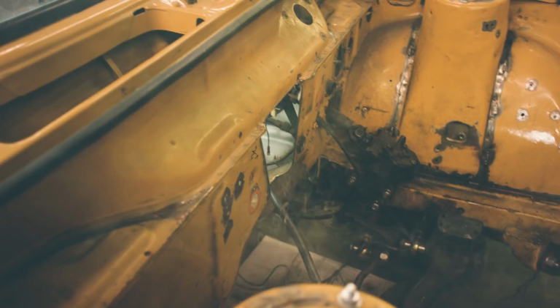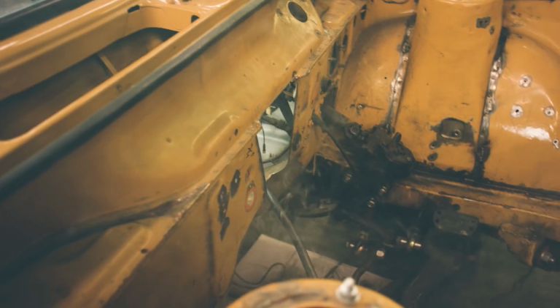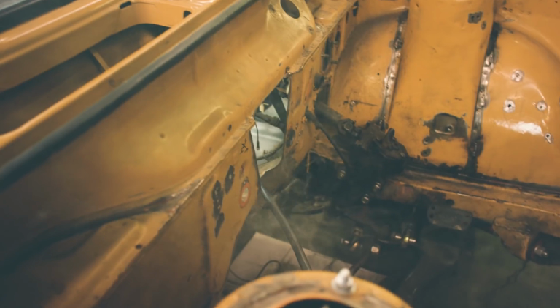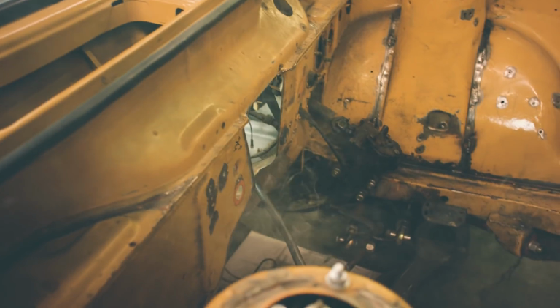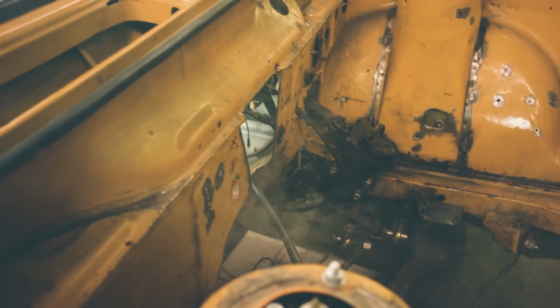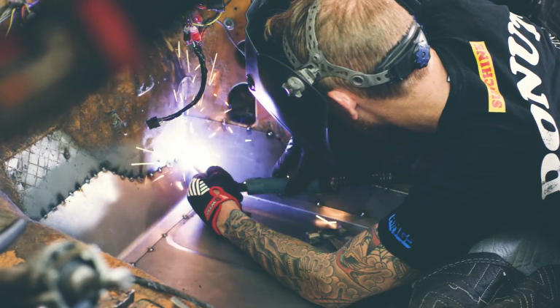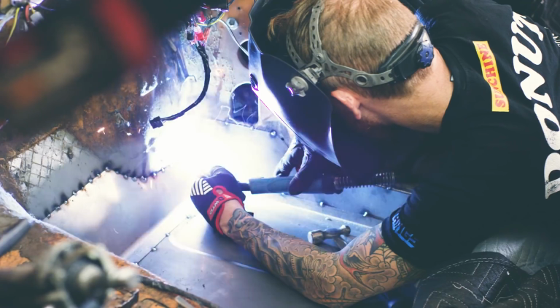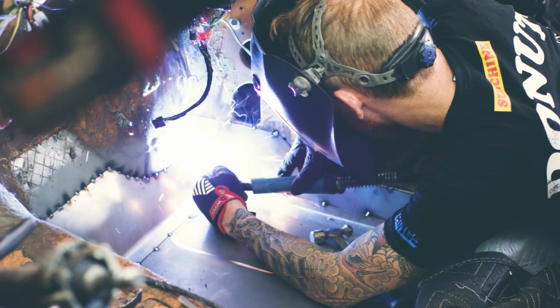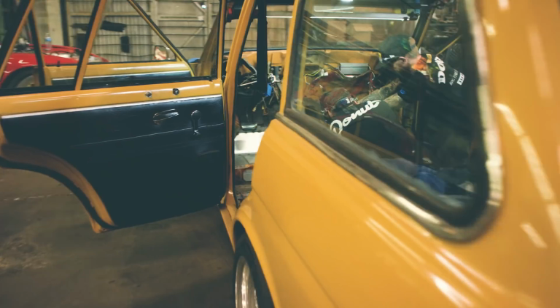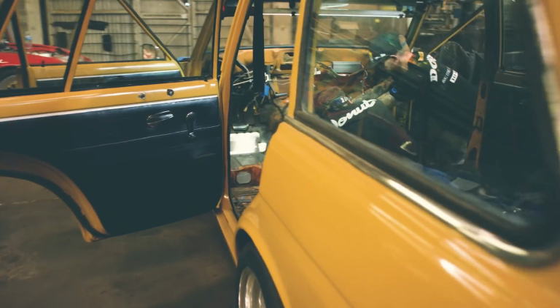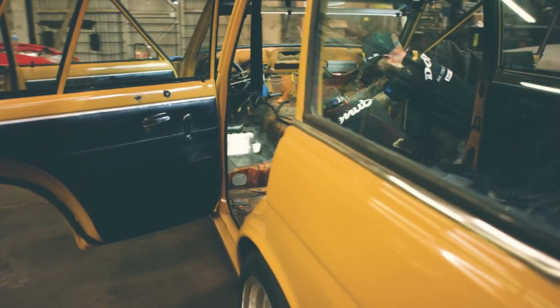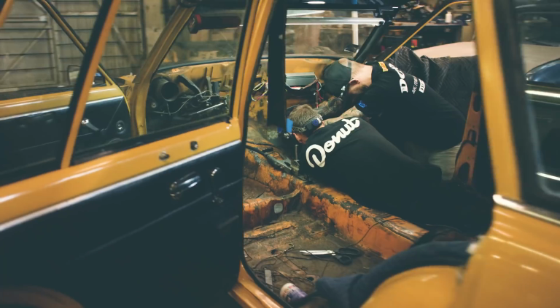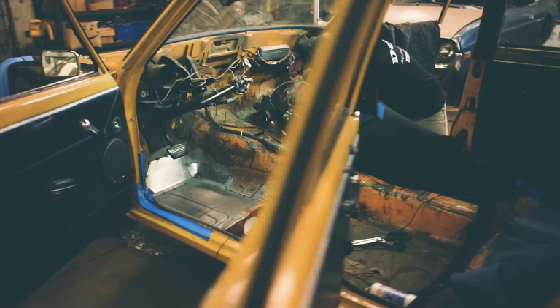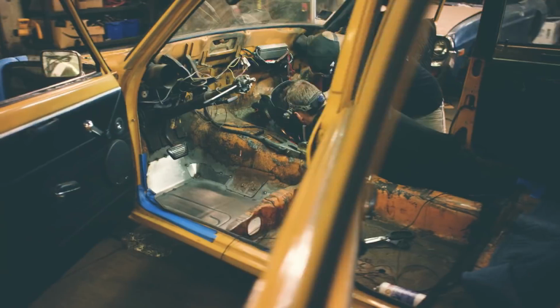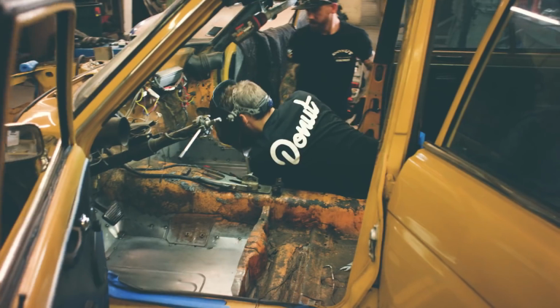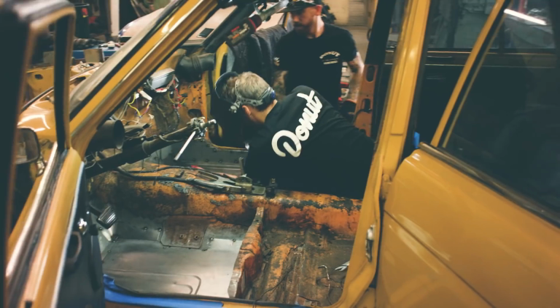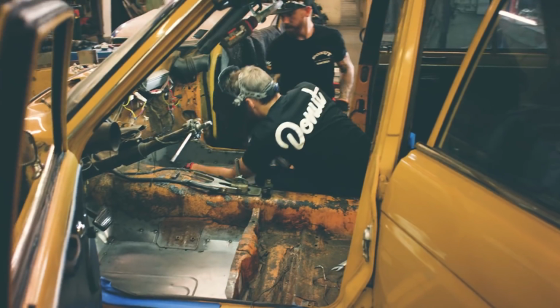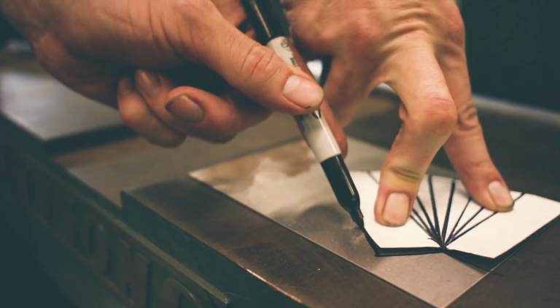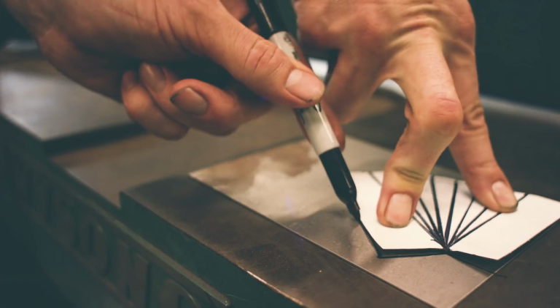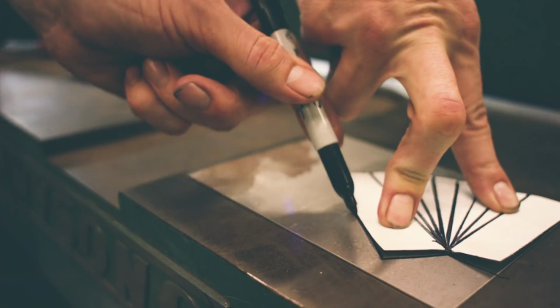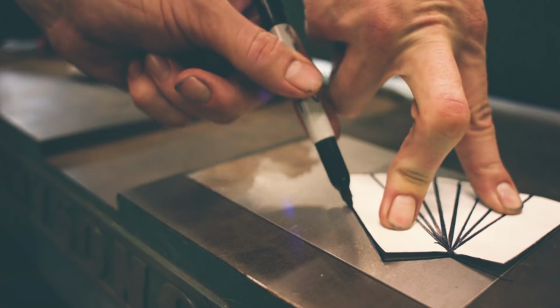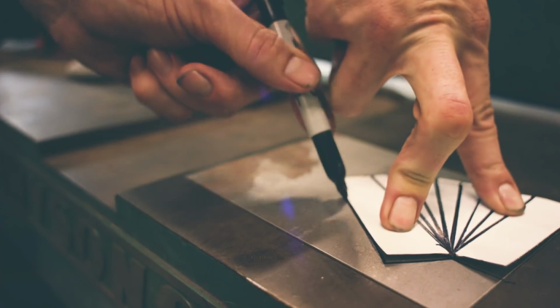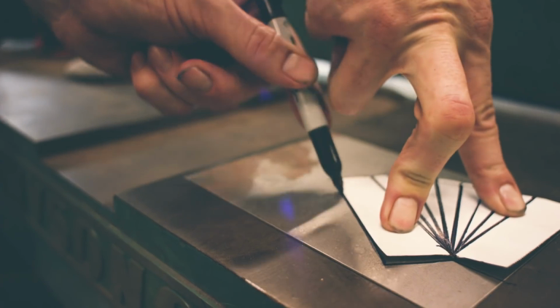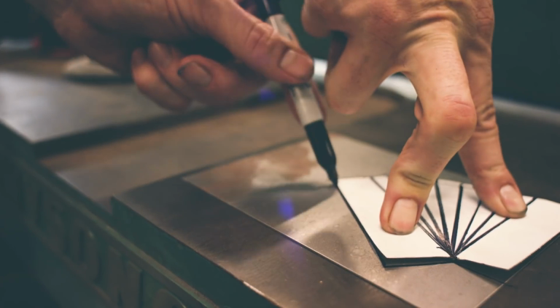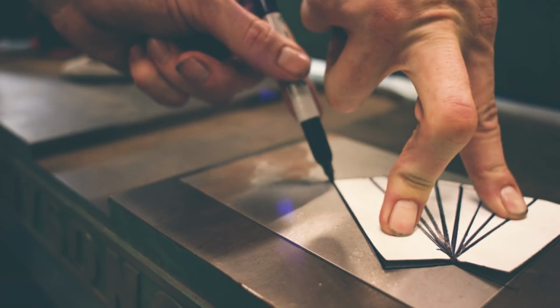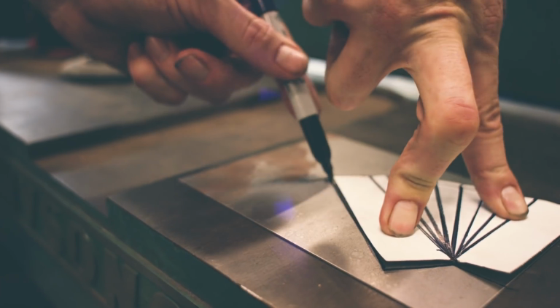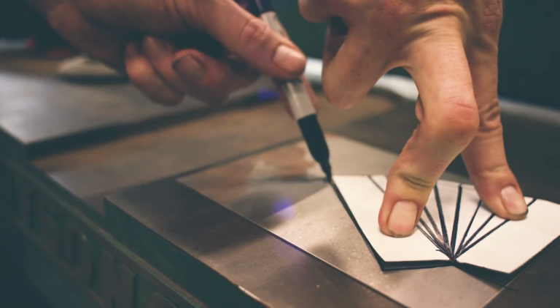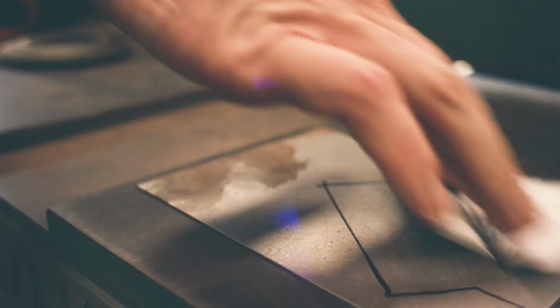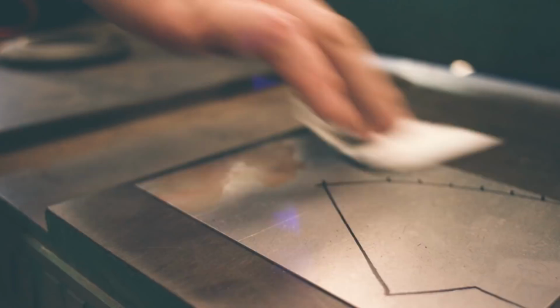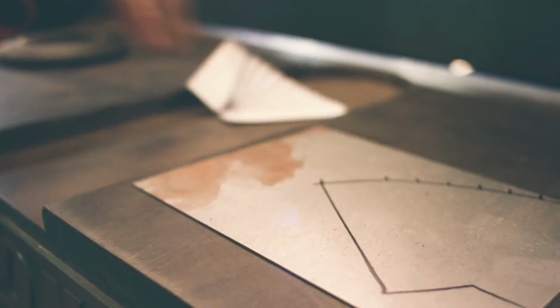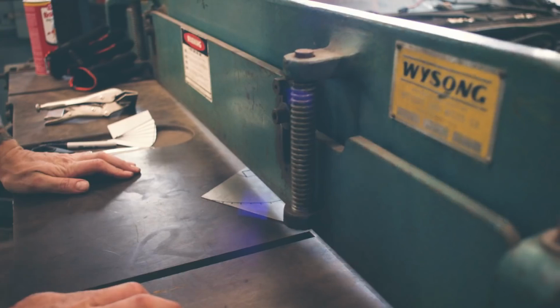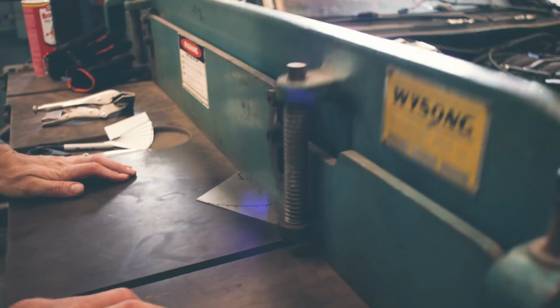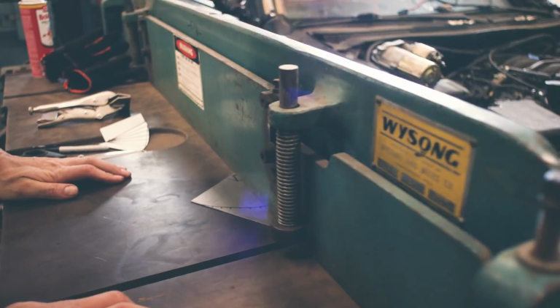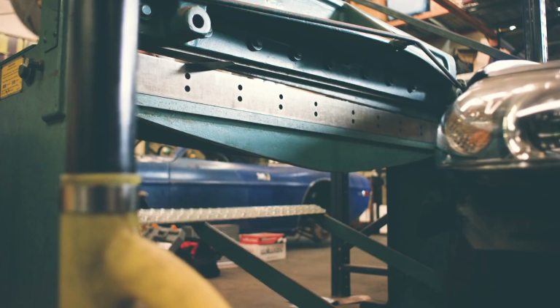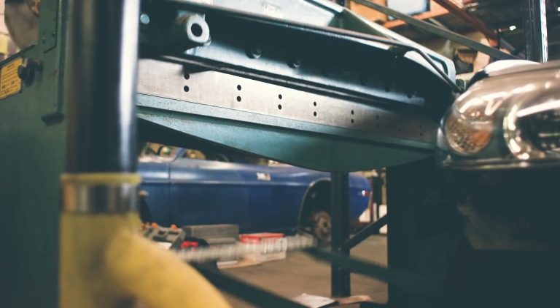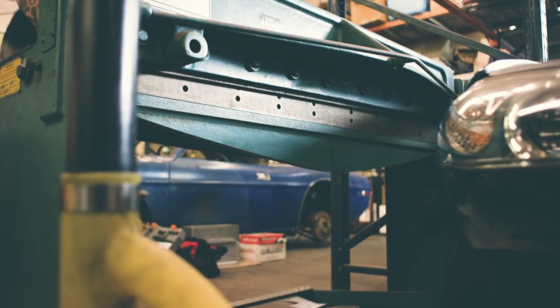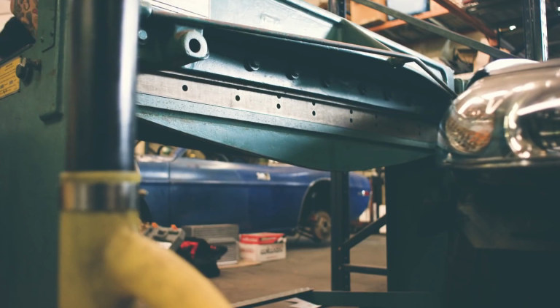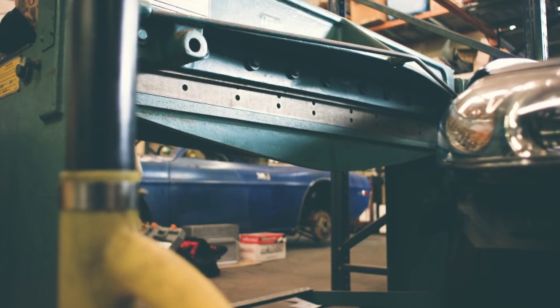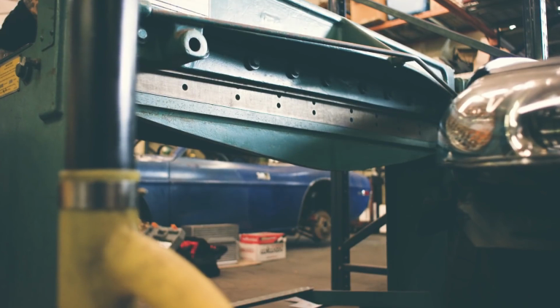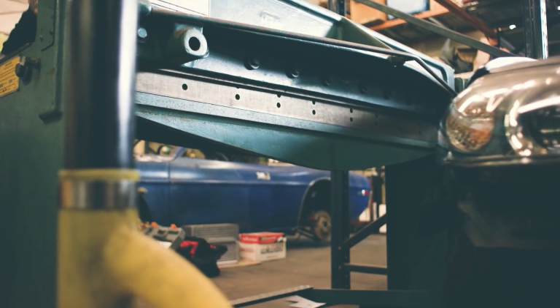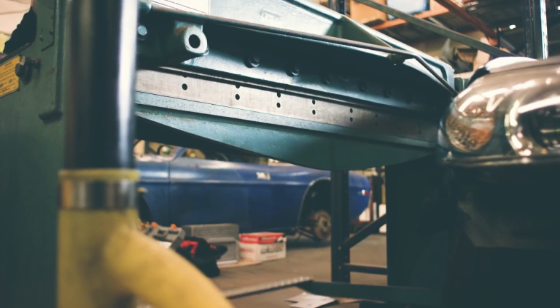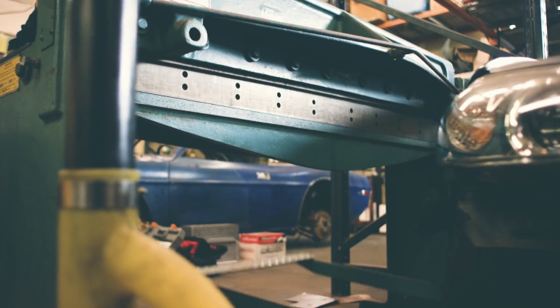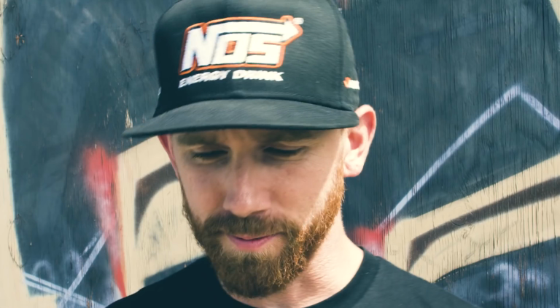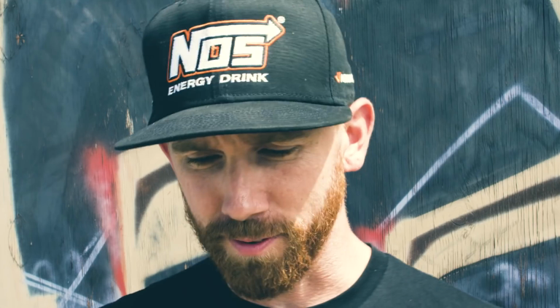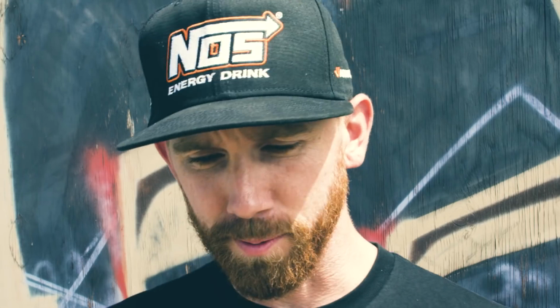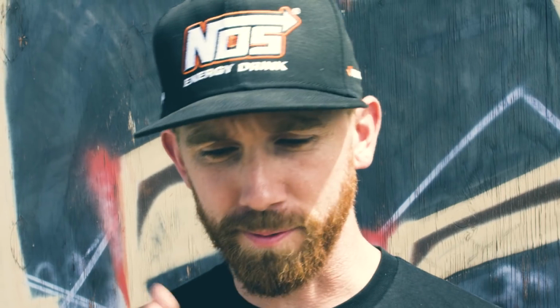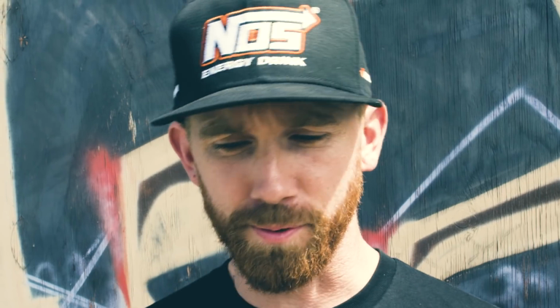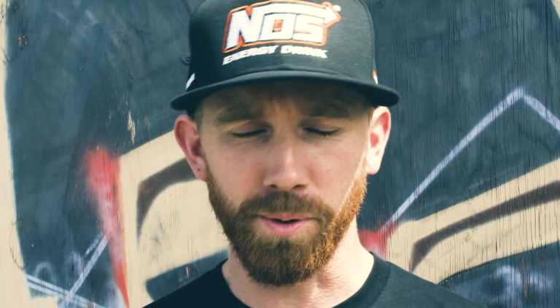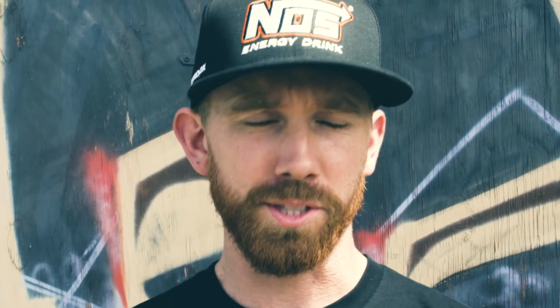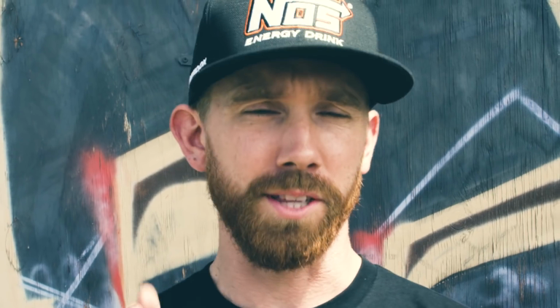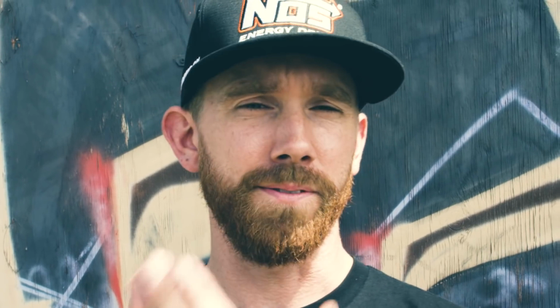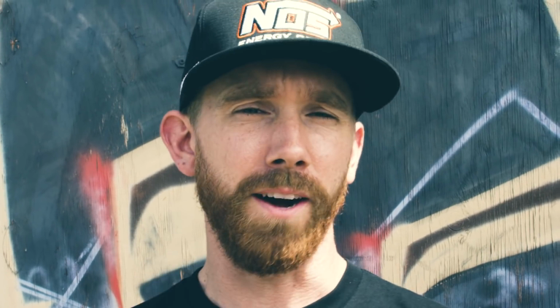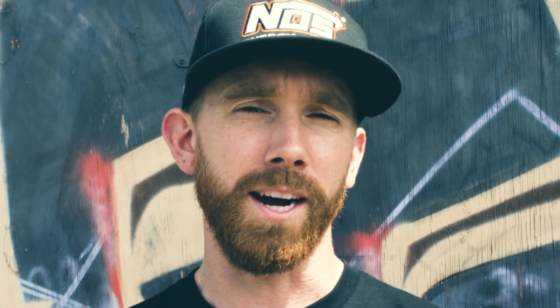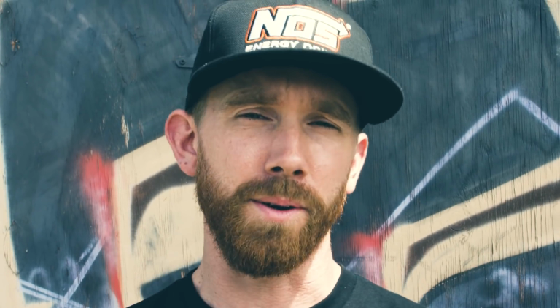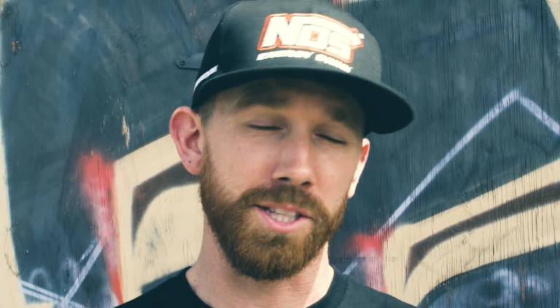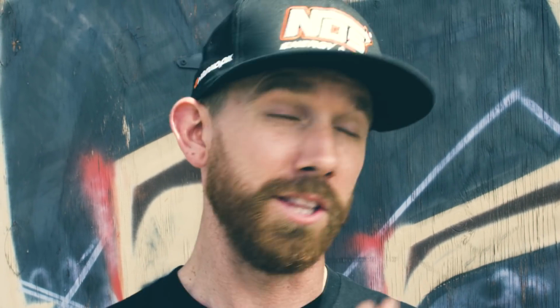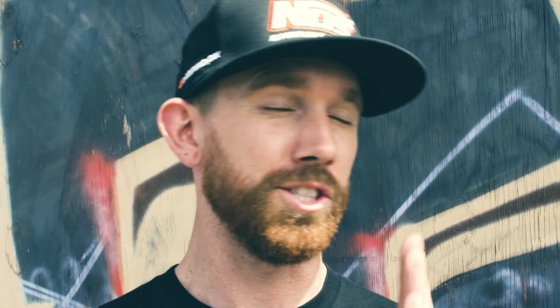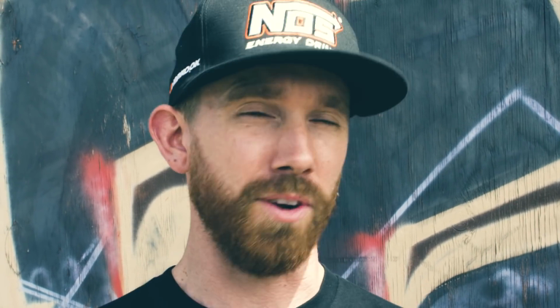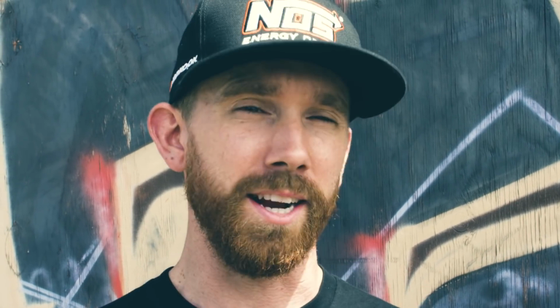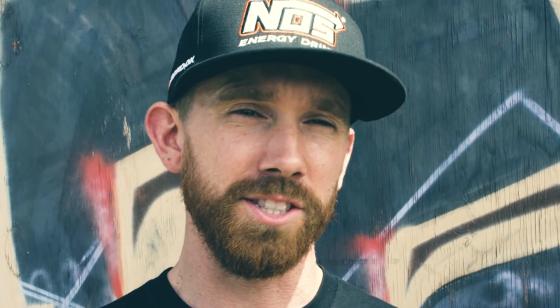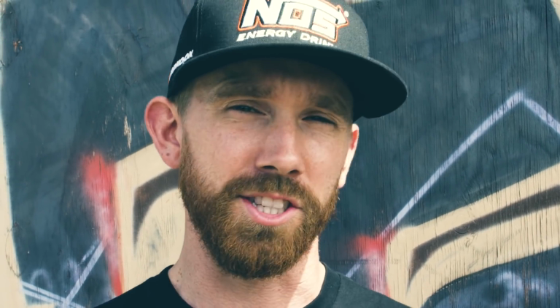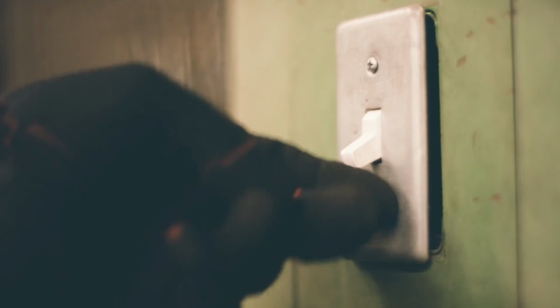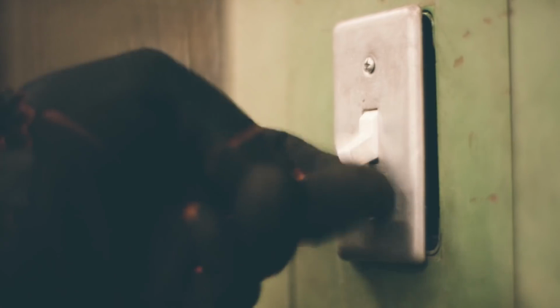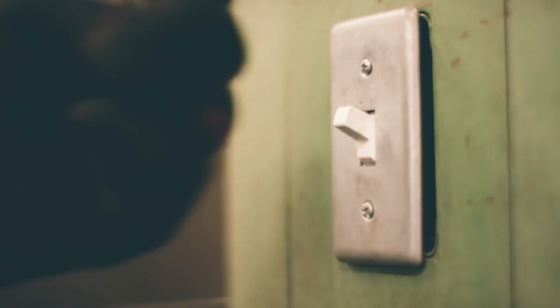I even had to get creative and make a little three-dimensional pie piece to fill in from the floor to the firewall to the trans-tunnel.